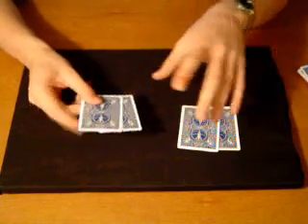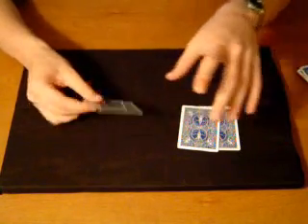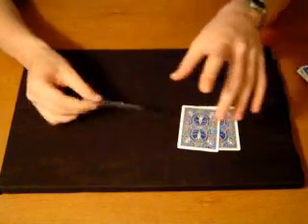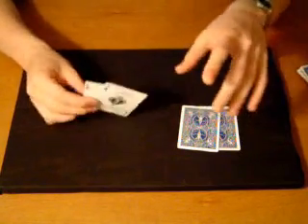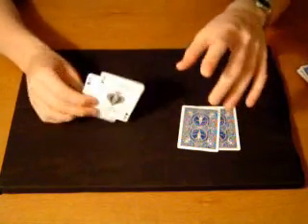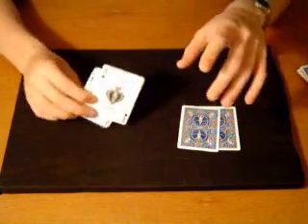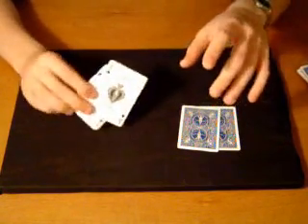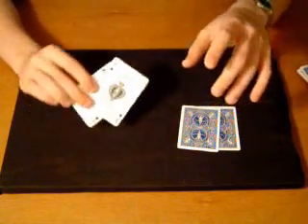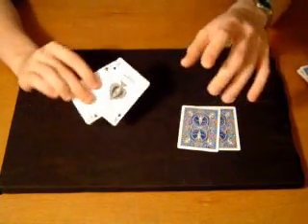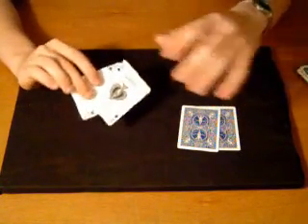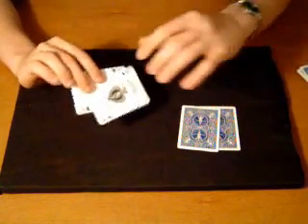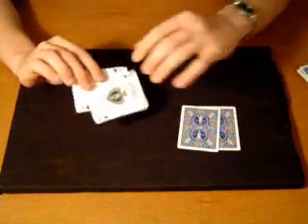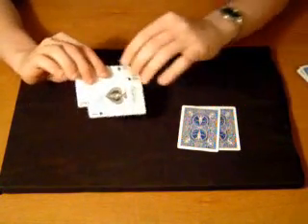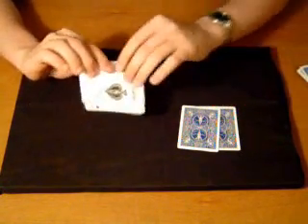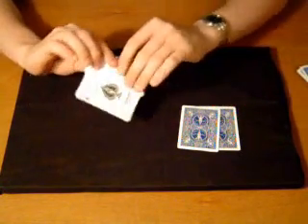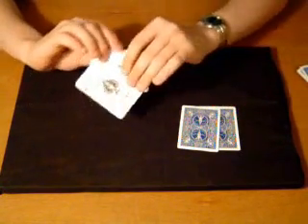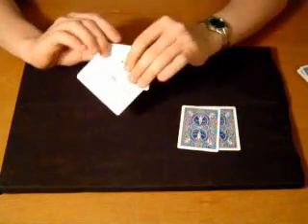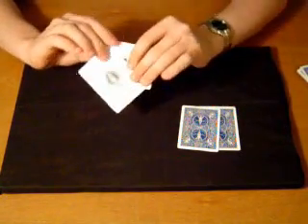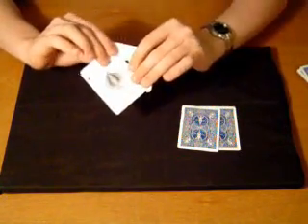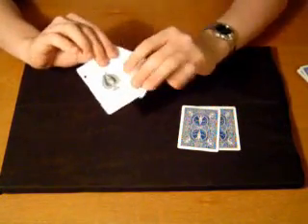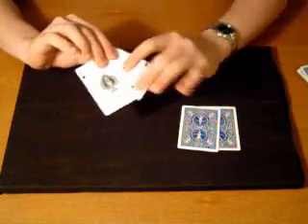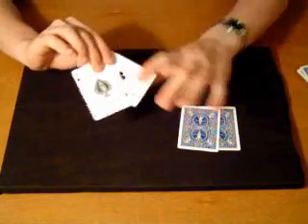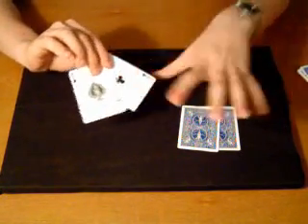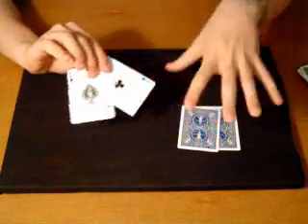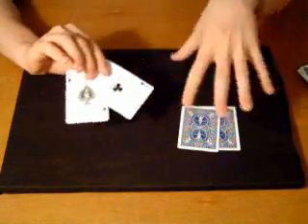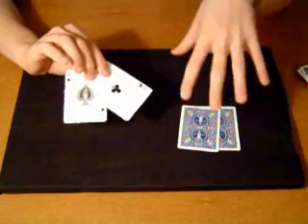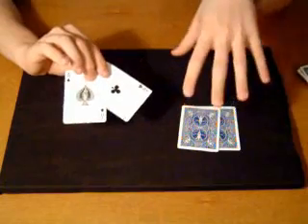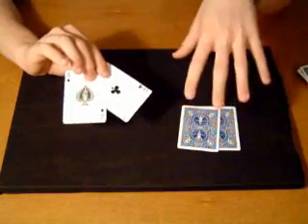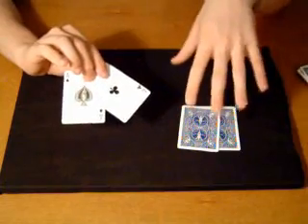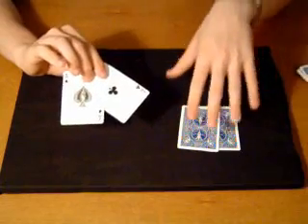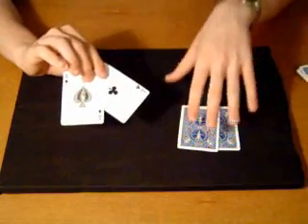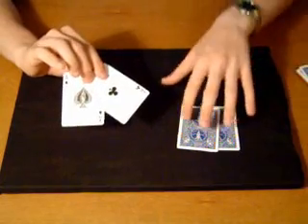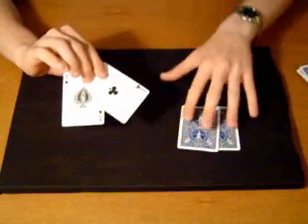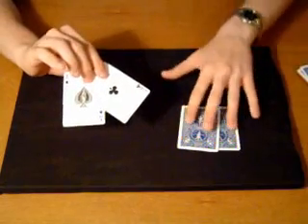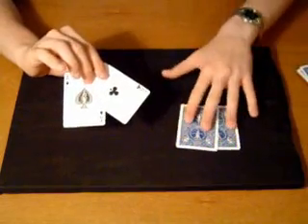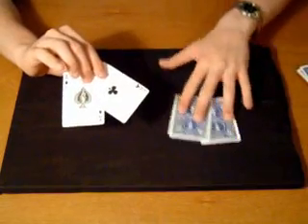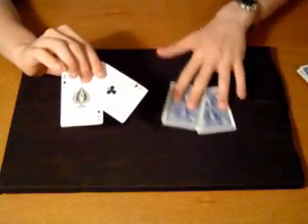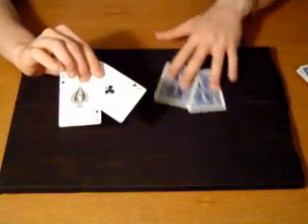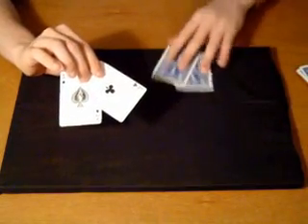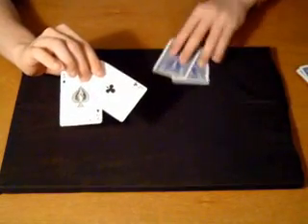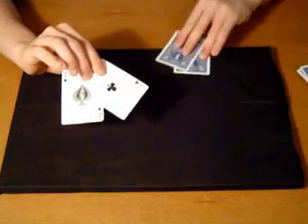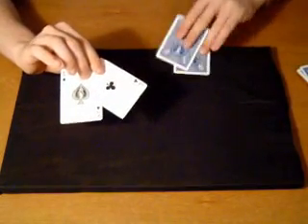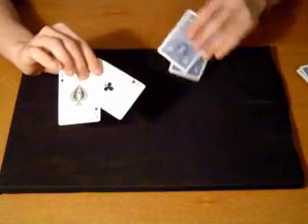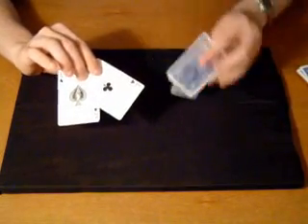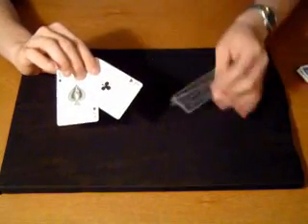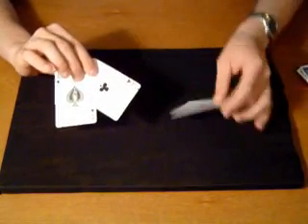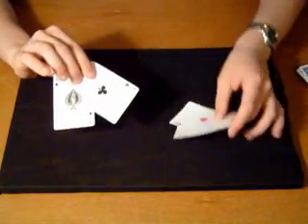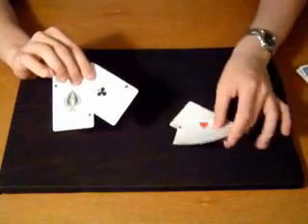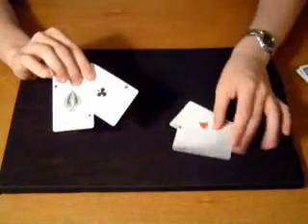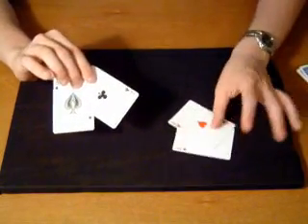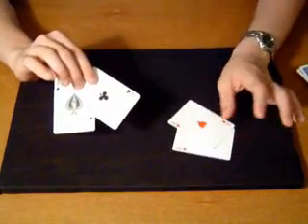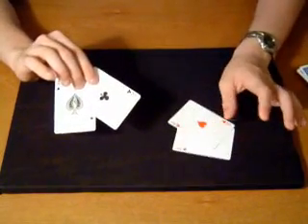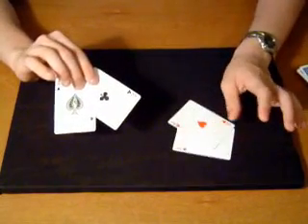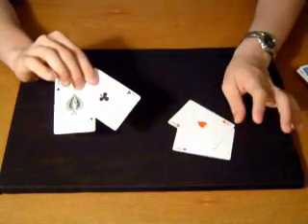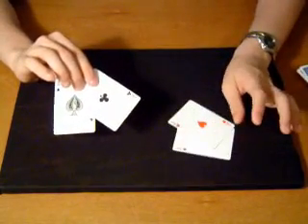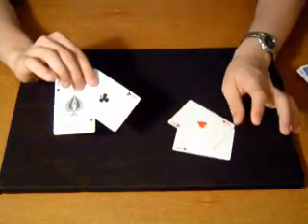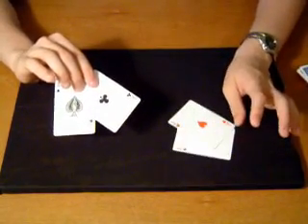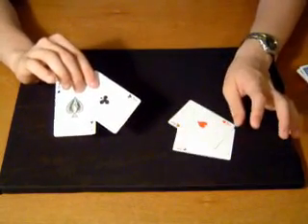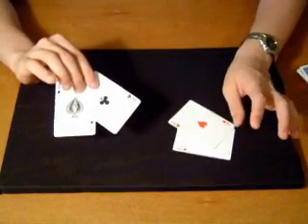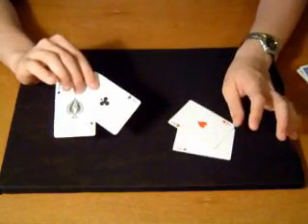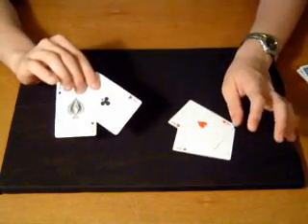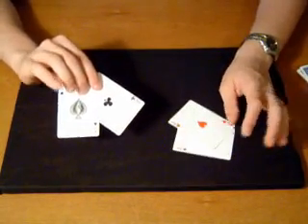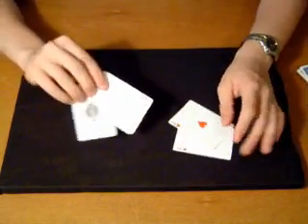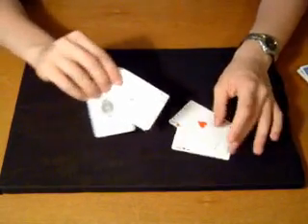Instantly, they've changed — the black aces are in my hand and on the table, the red aces.